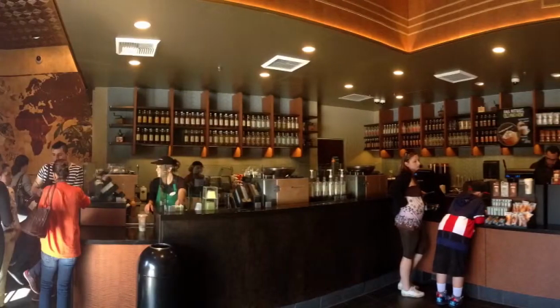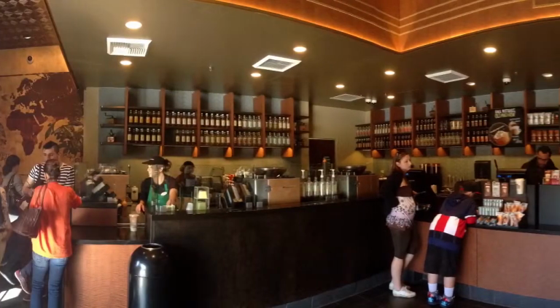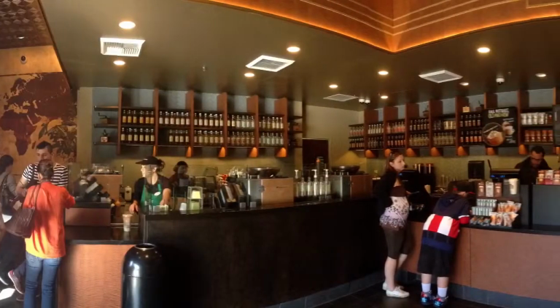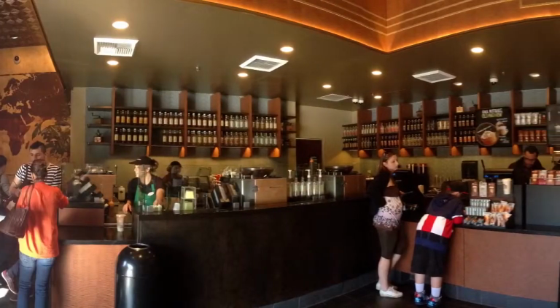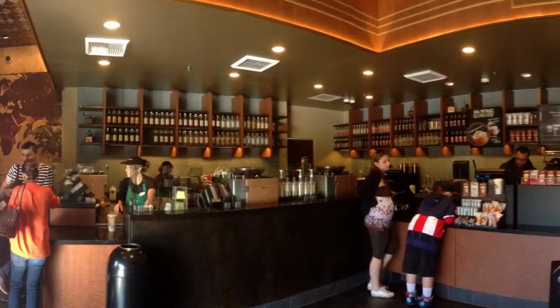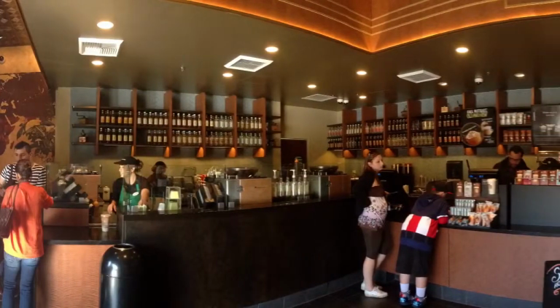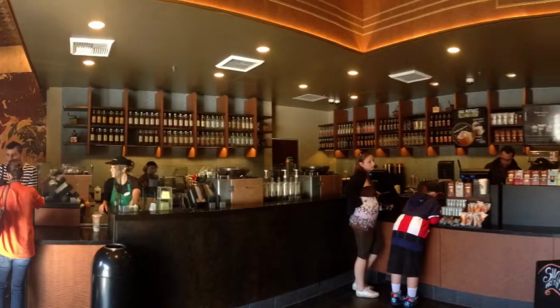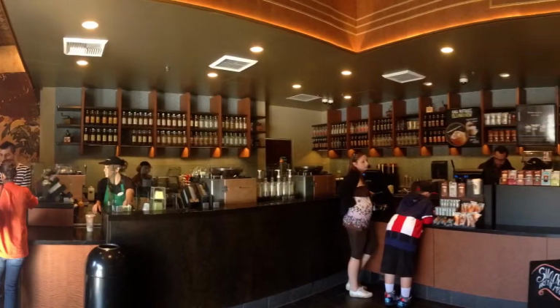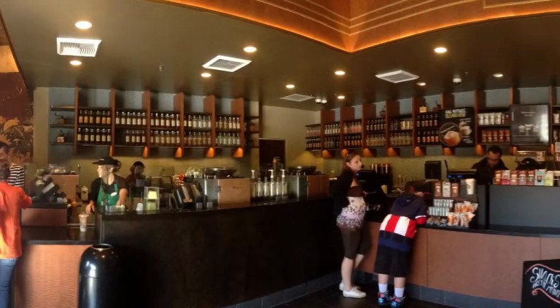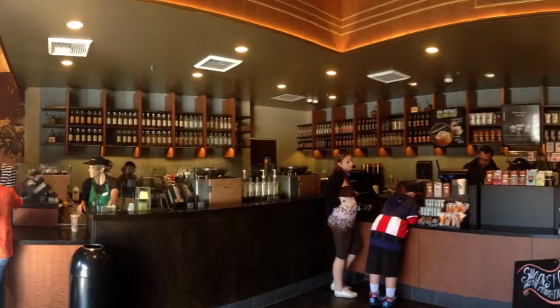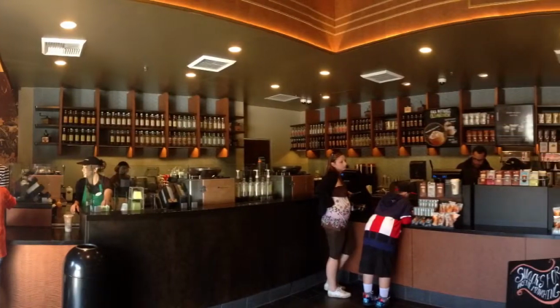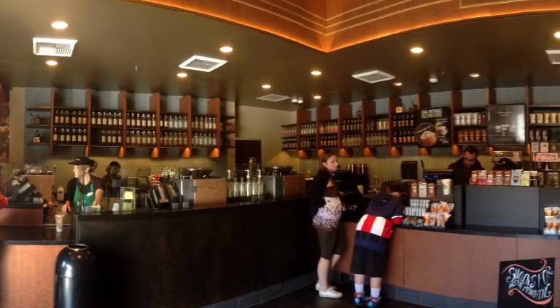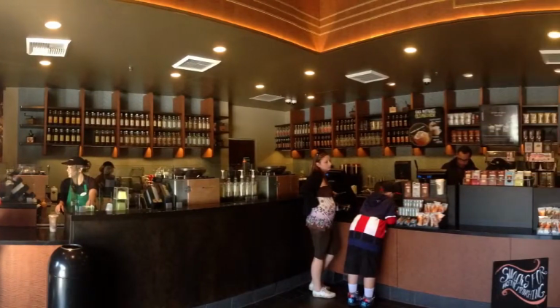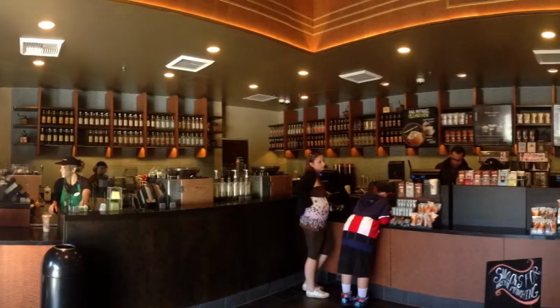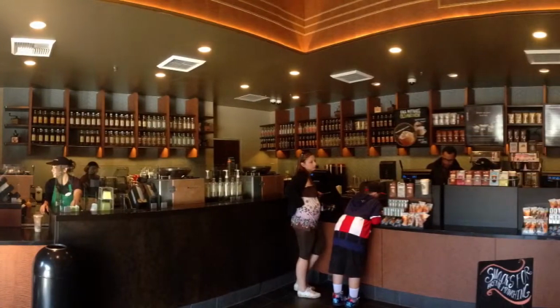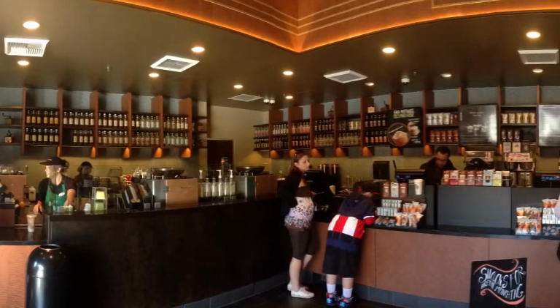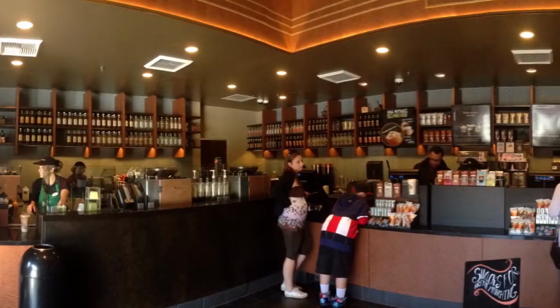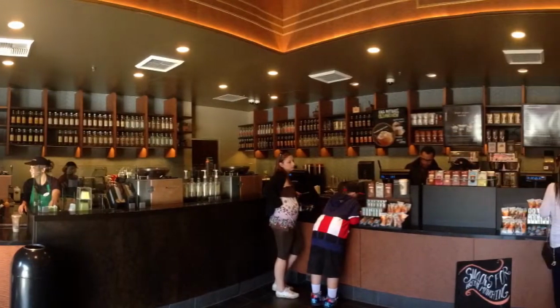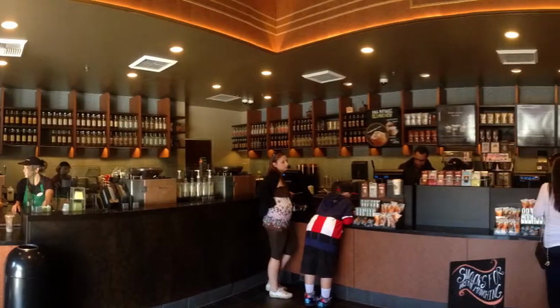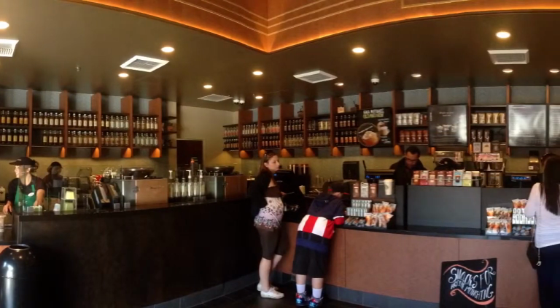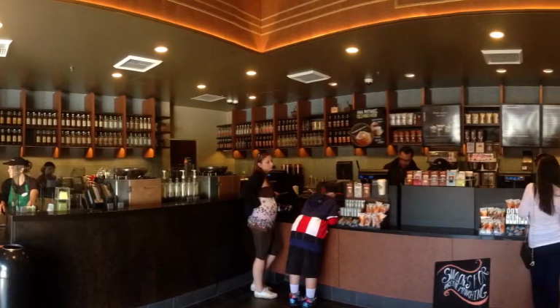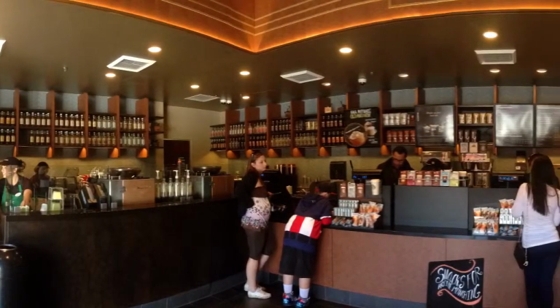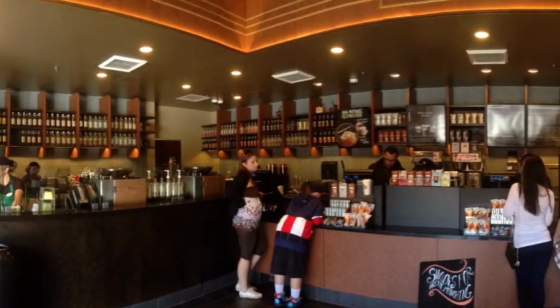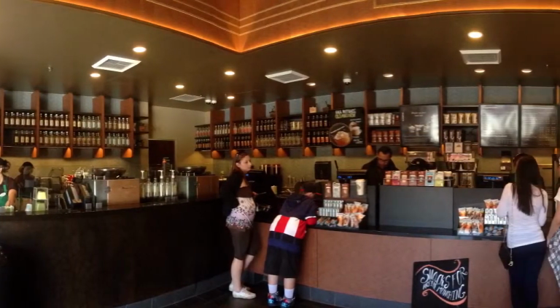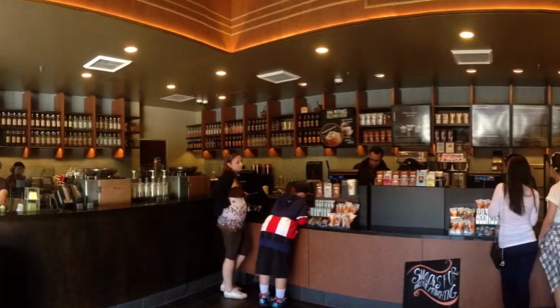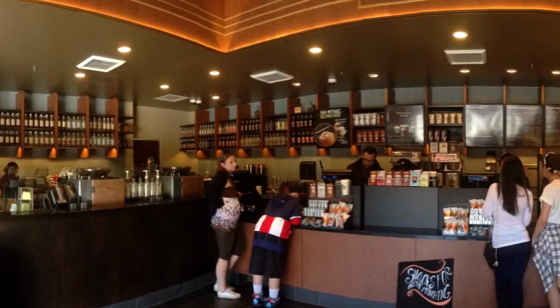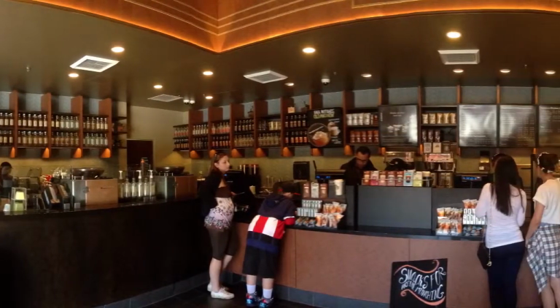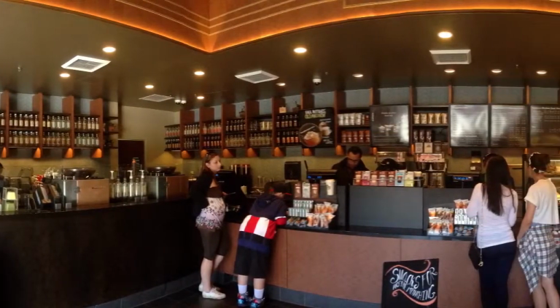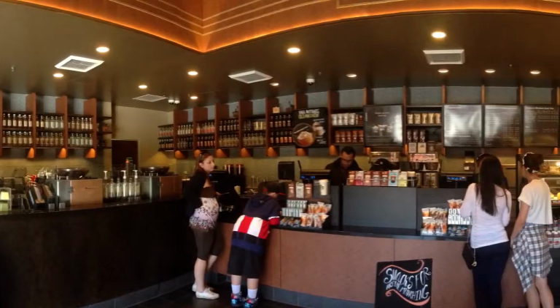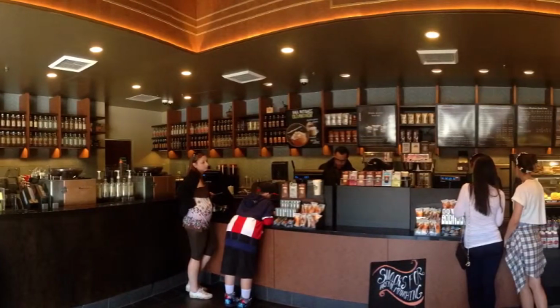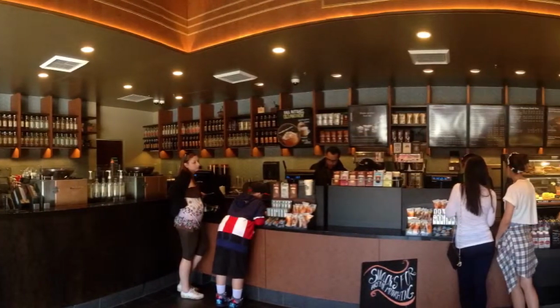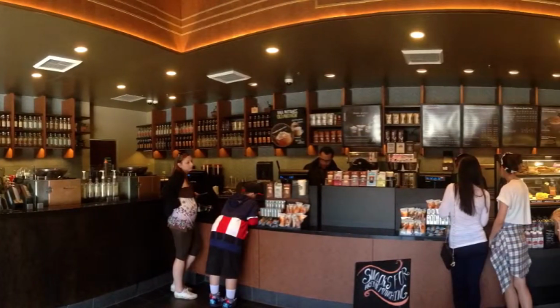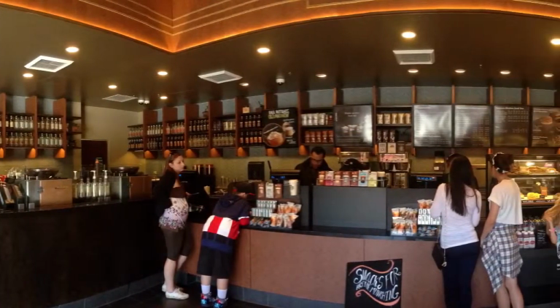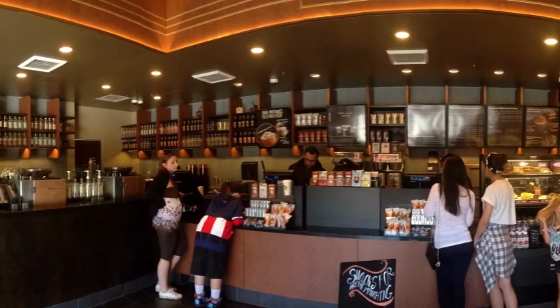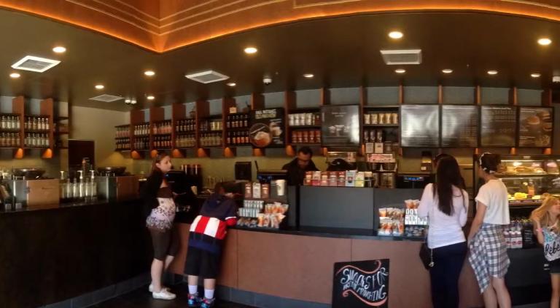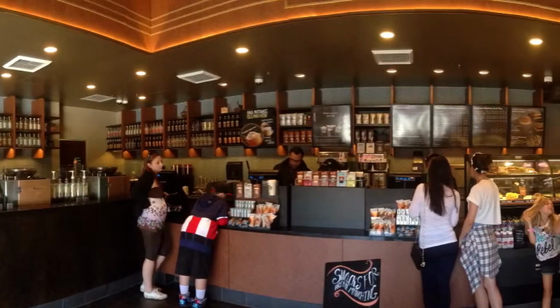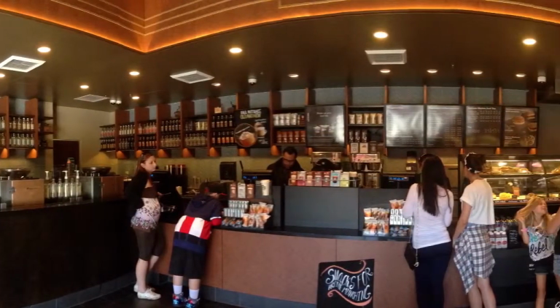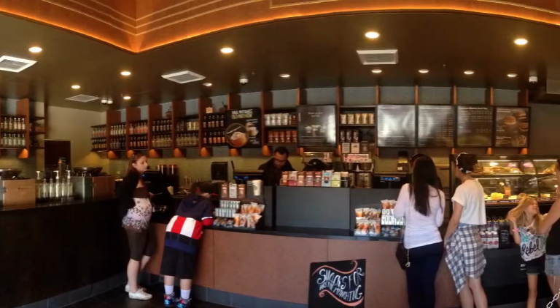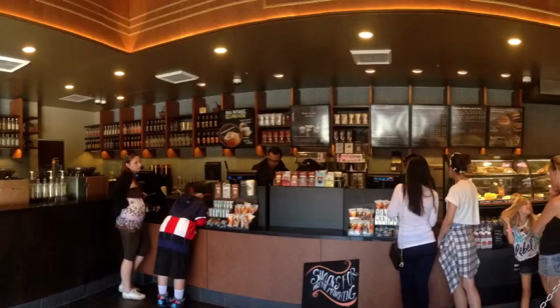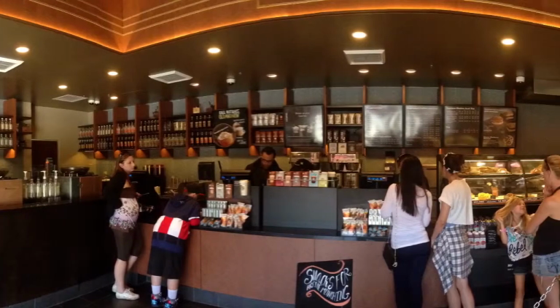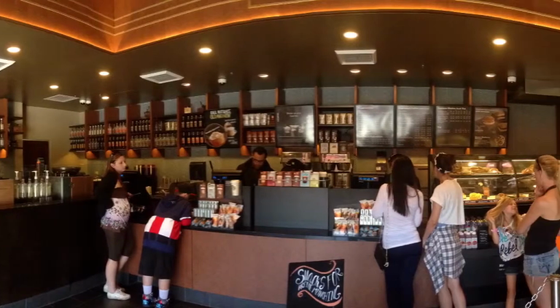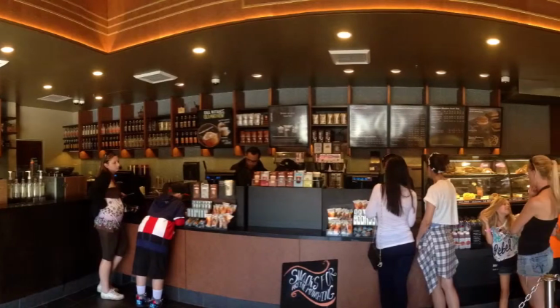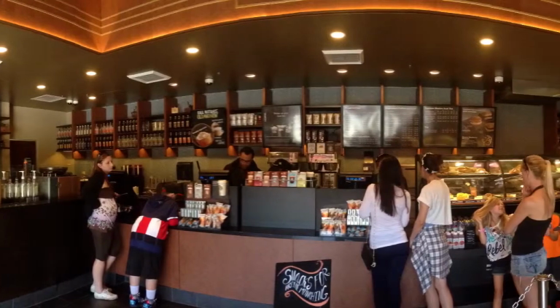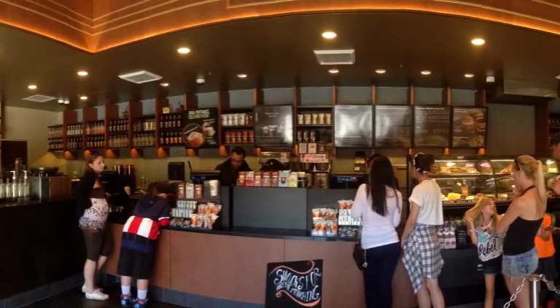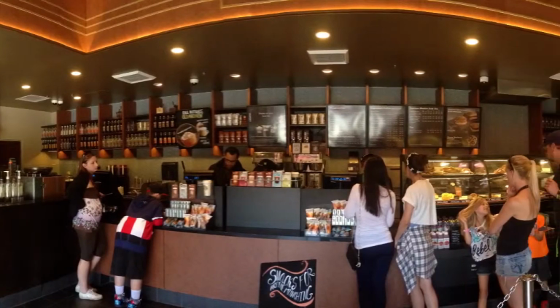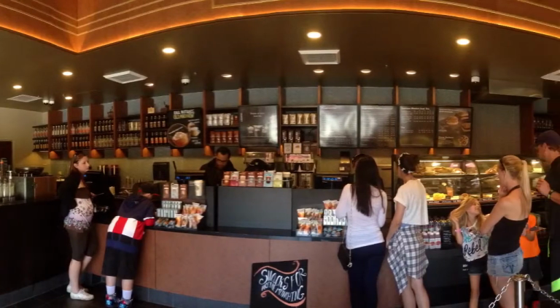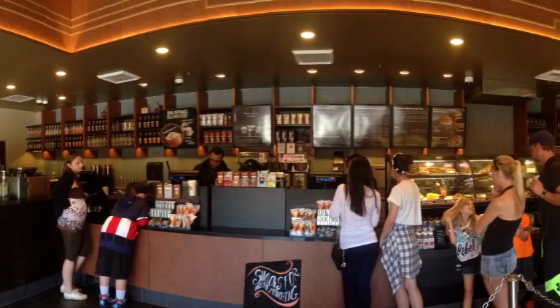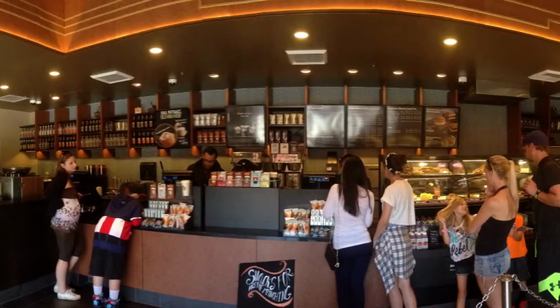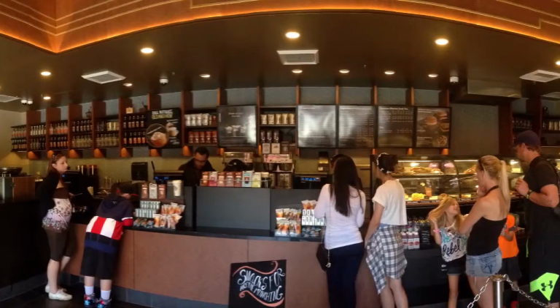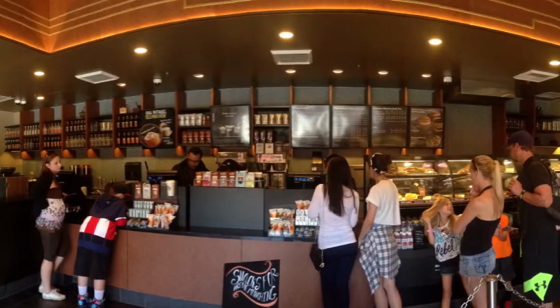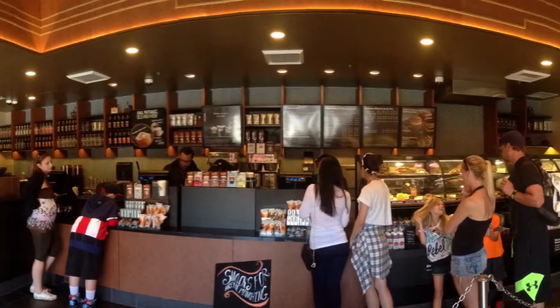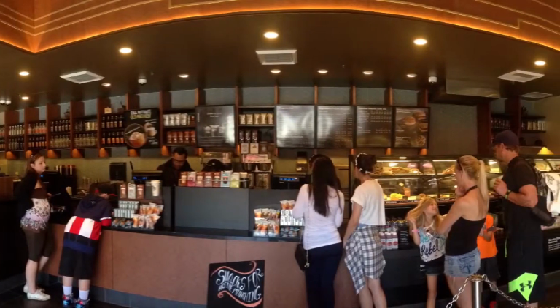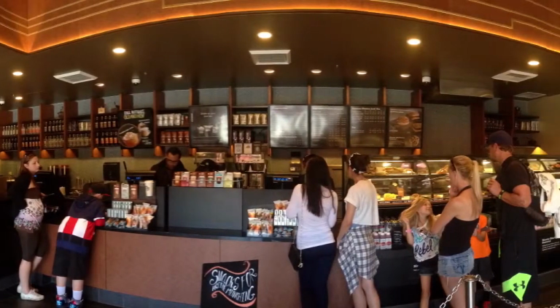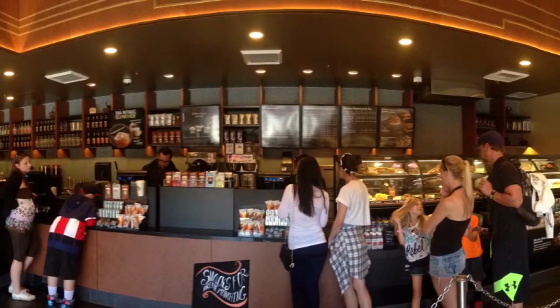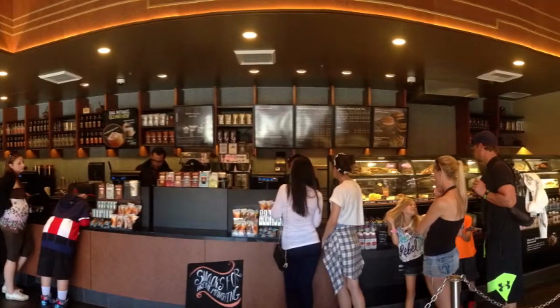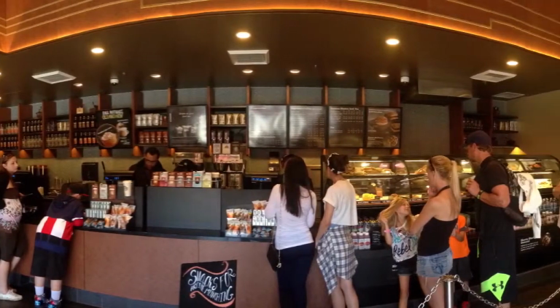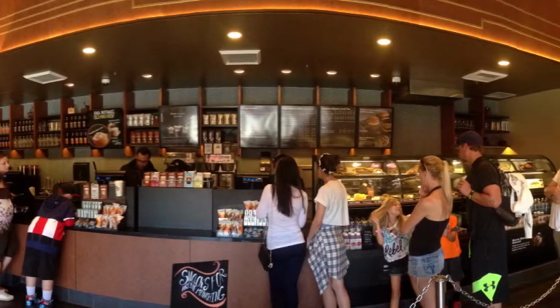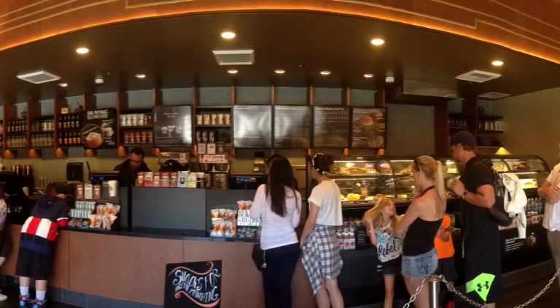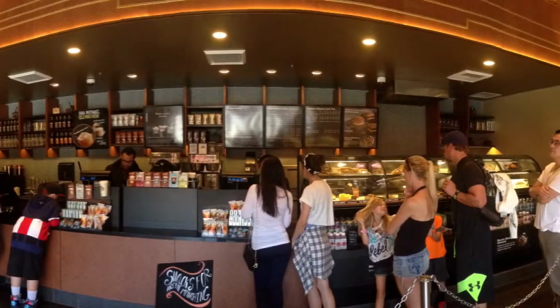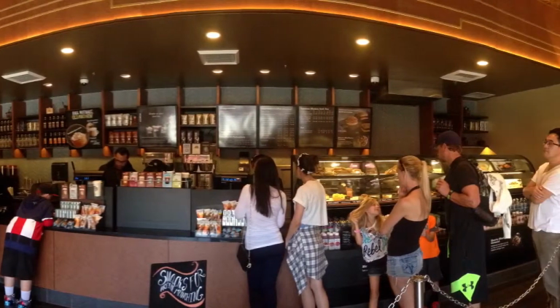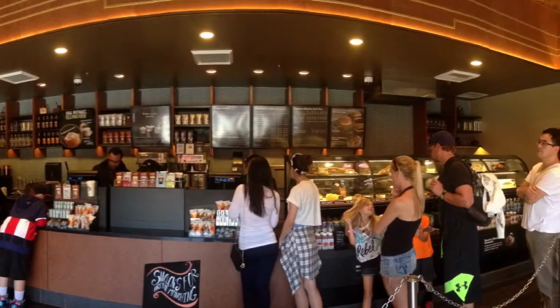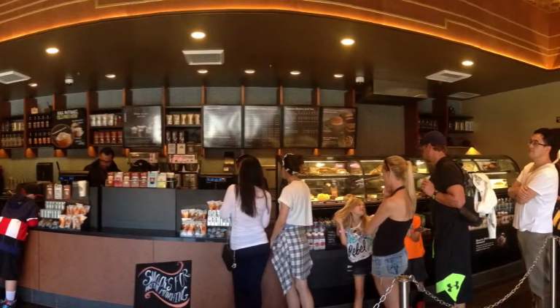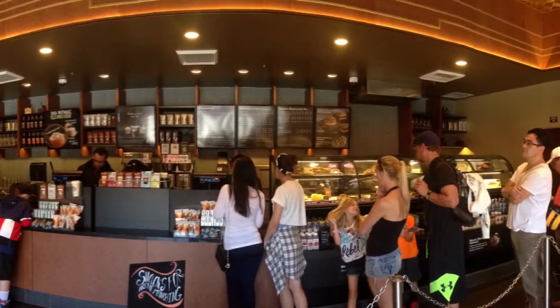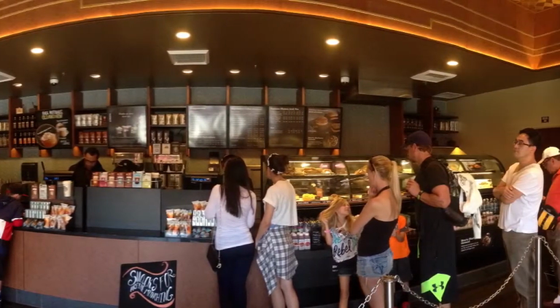Inside the park, I checked out Starbucks where I was craving a pumpkin spice latte, only to find out they ran out of pumpkin spice.